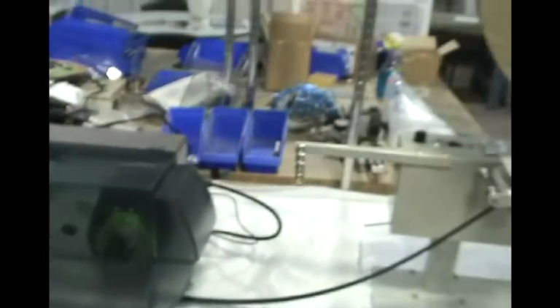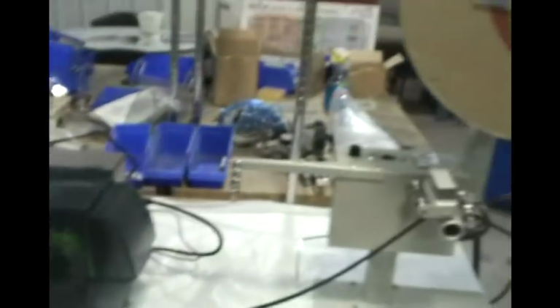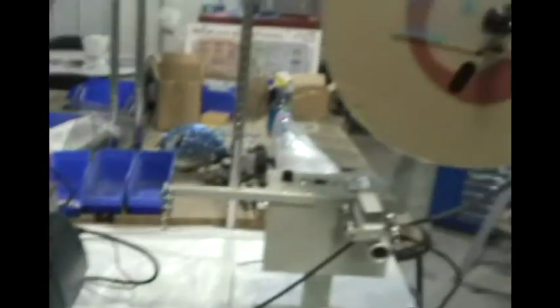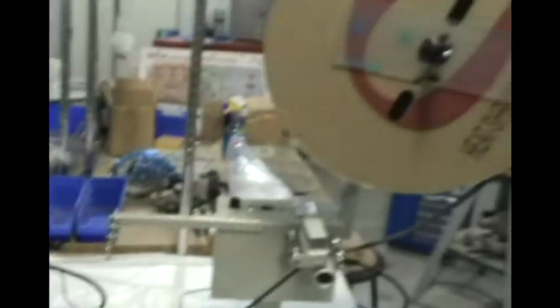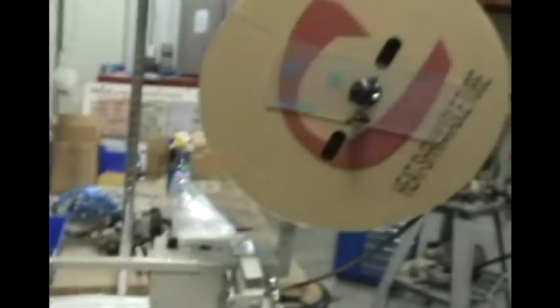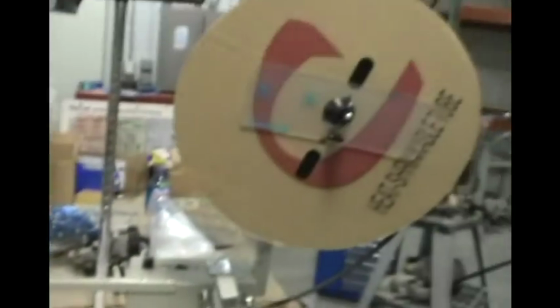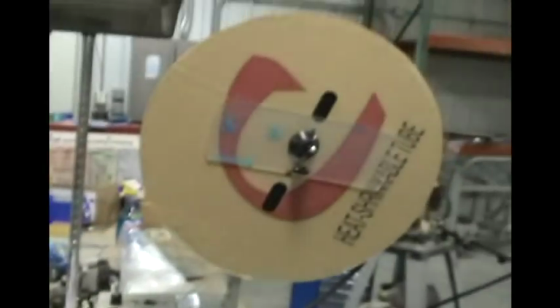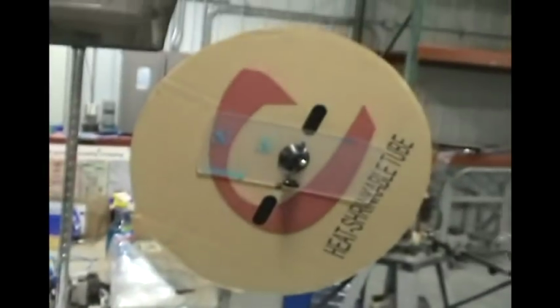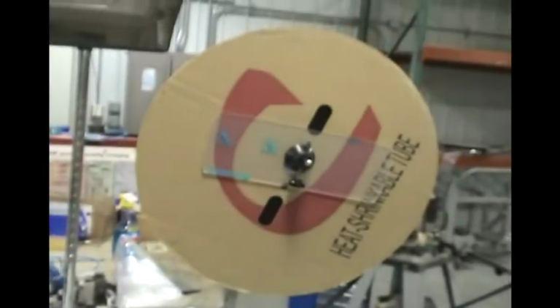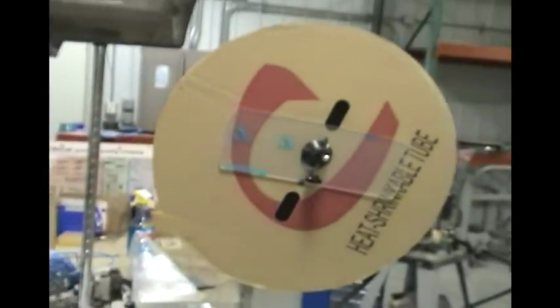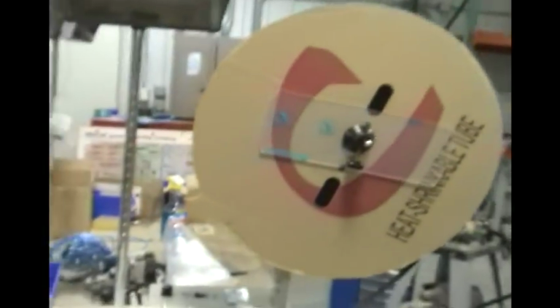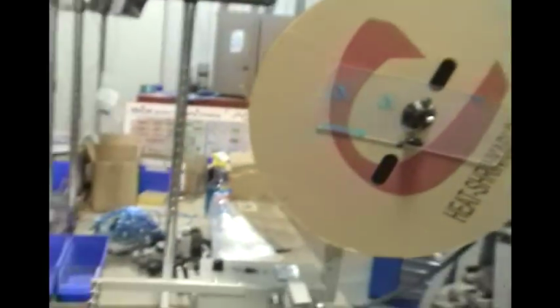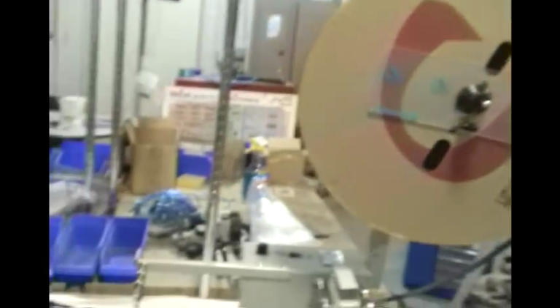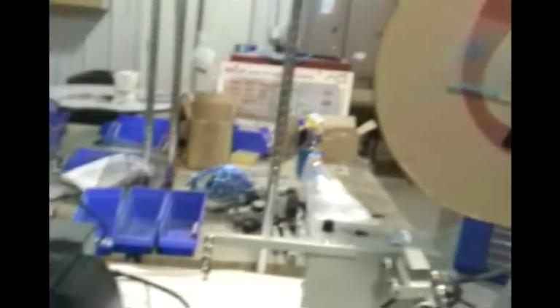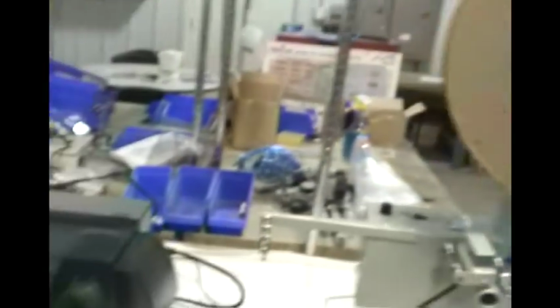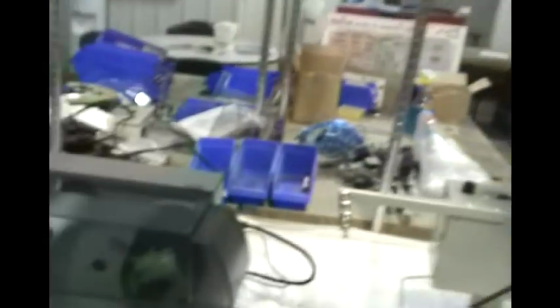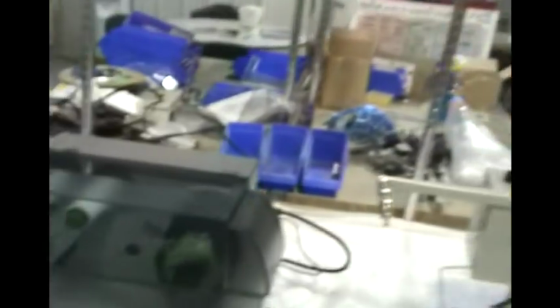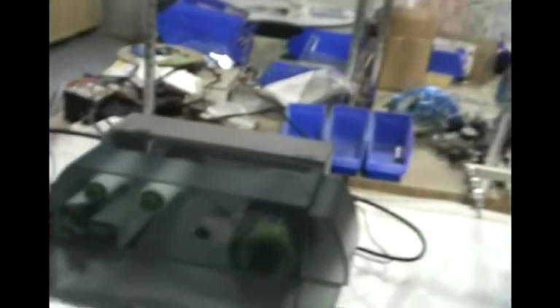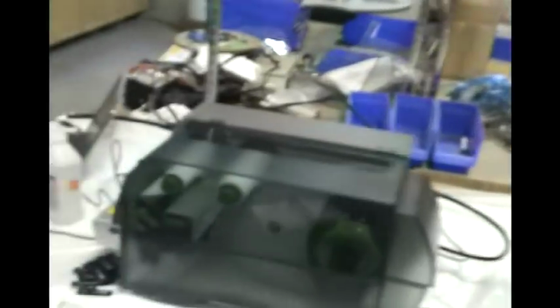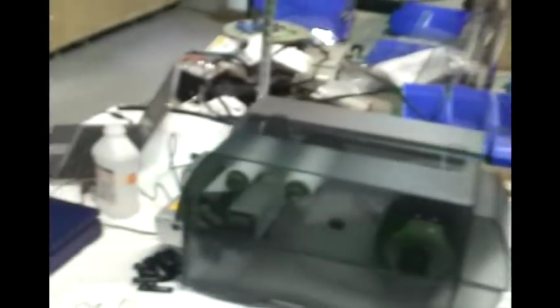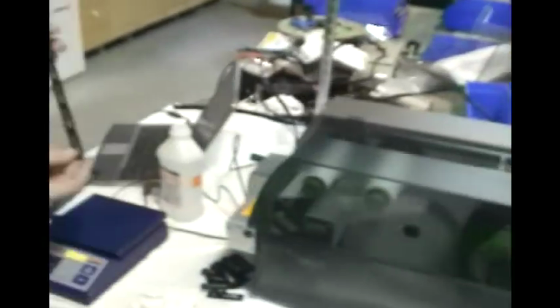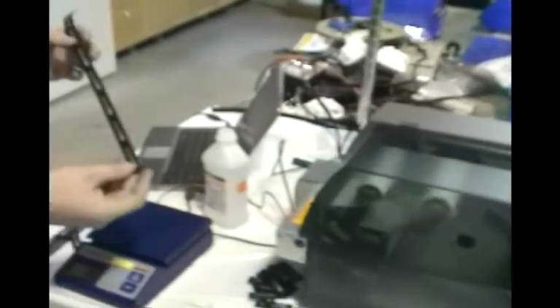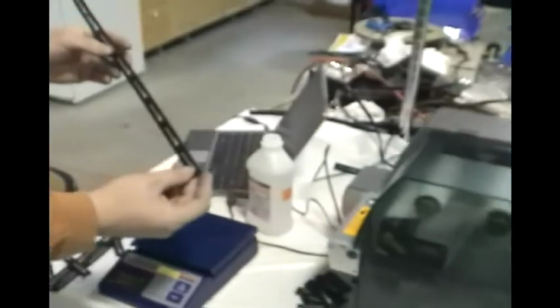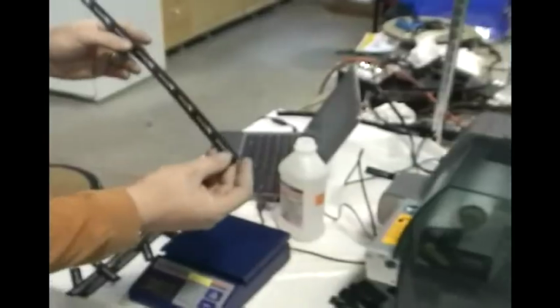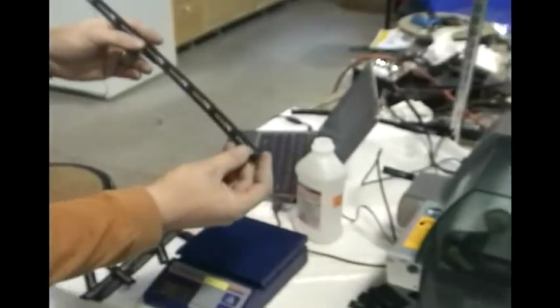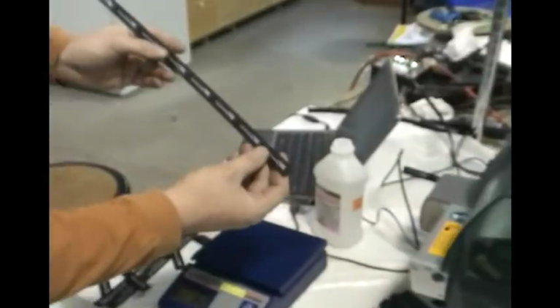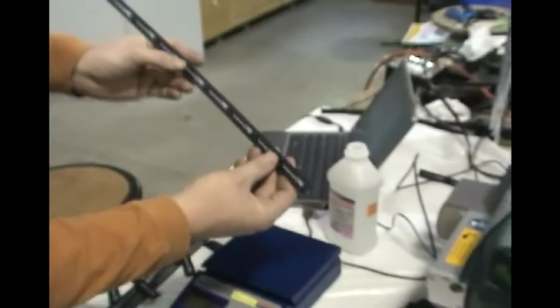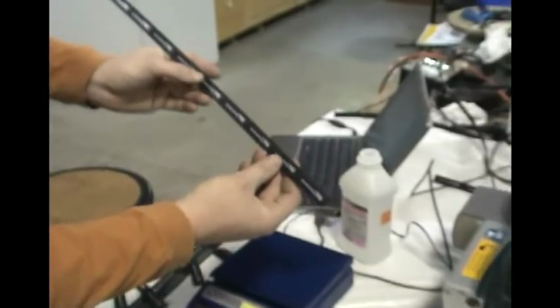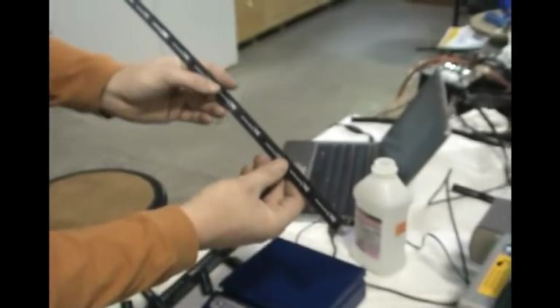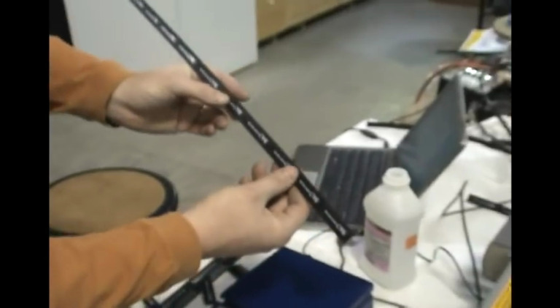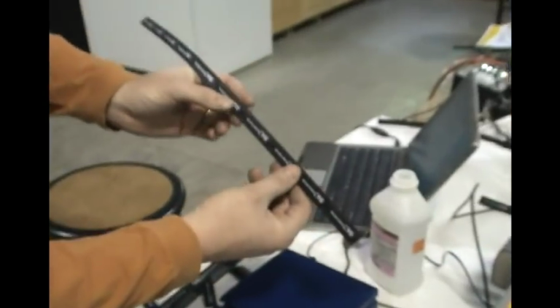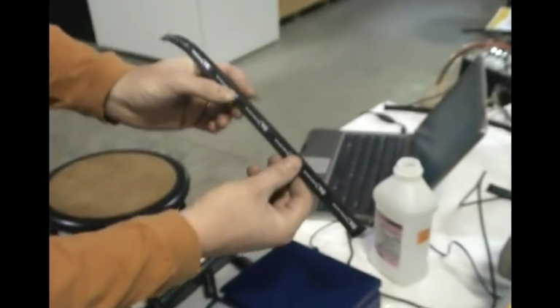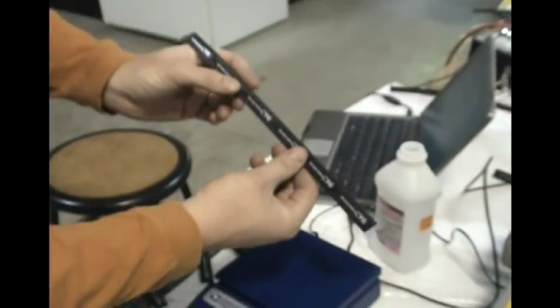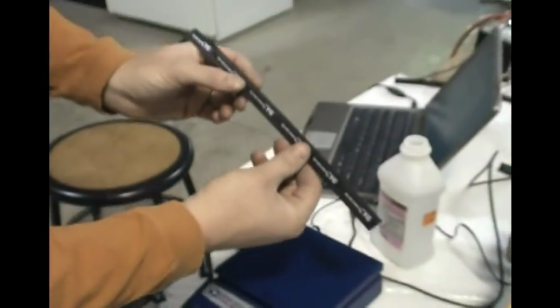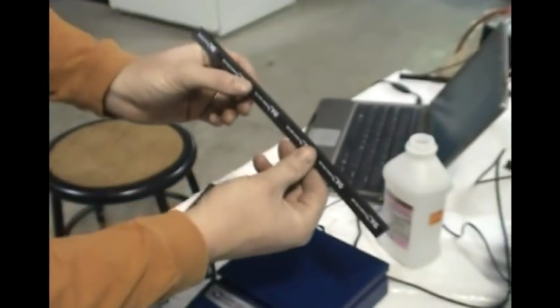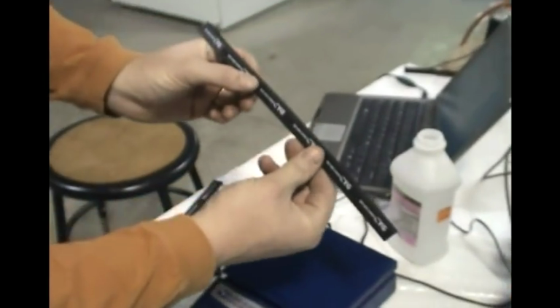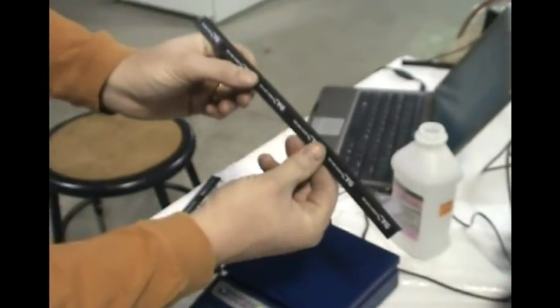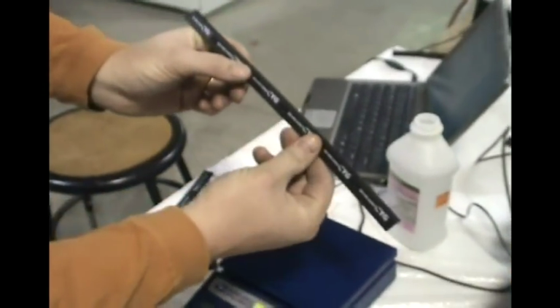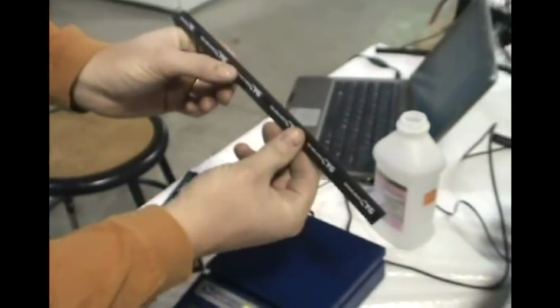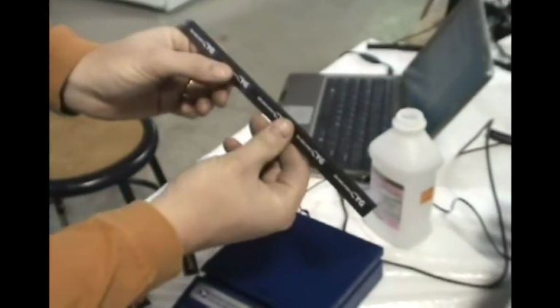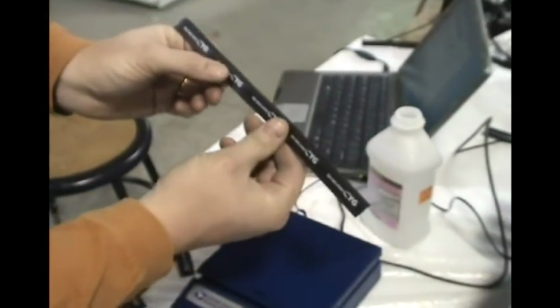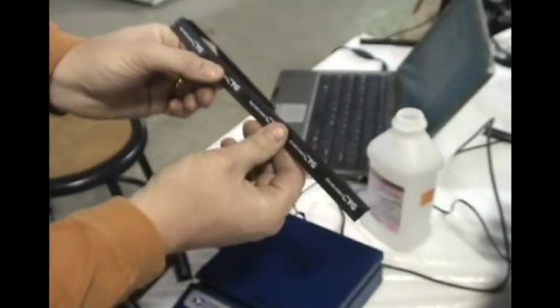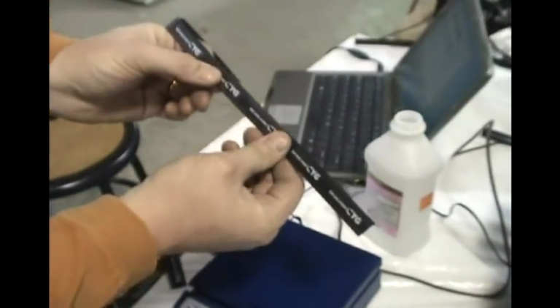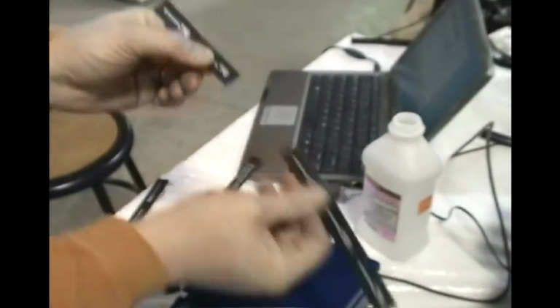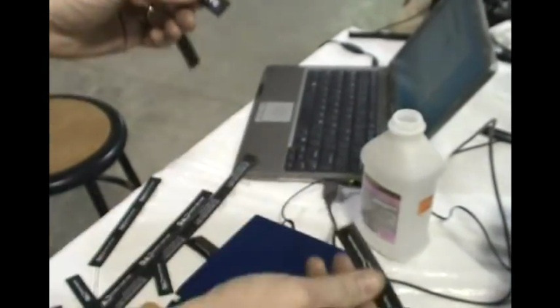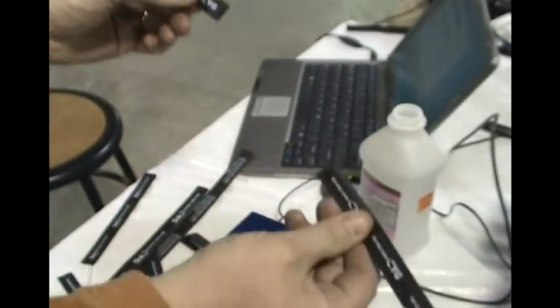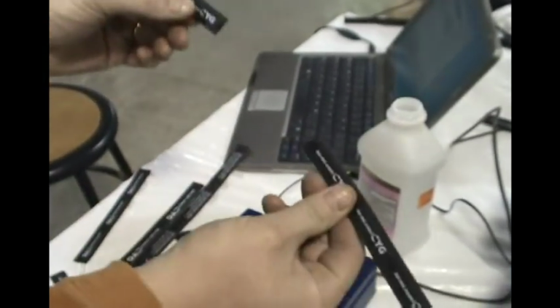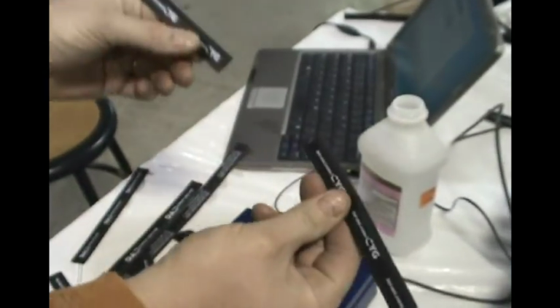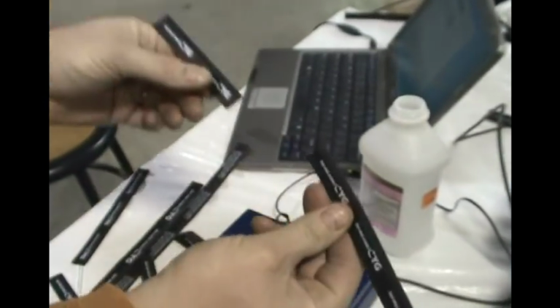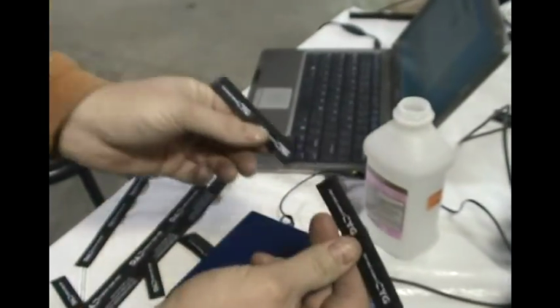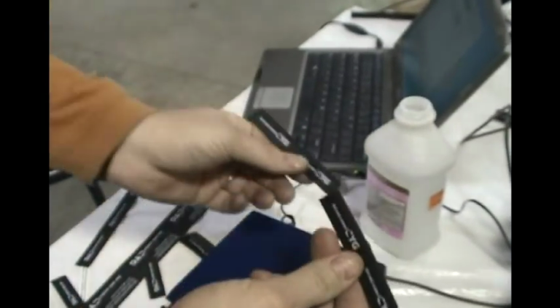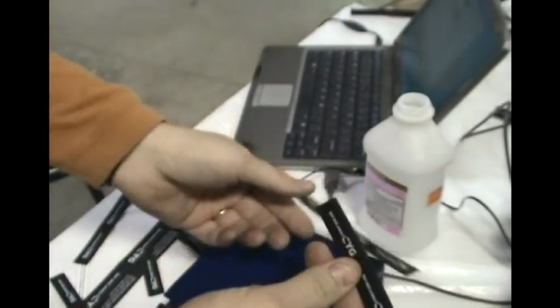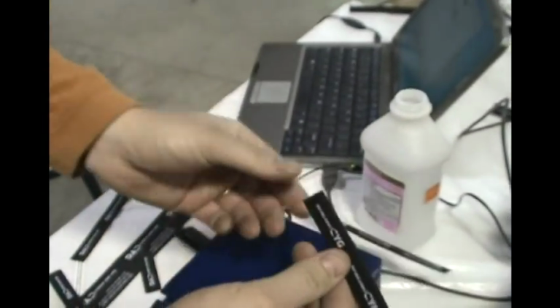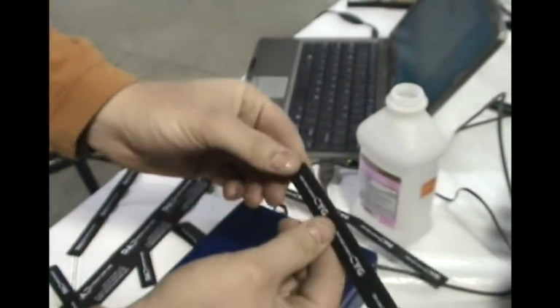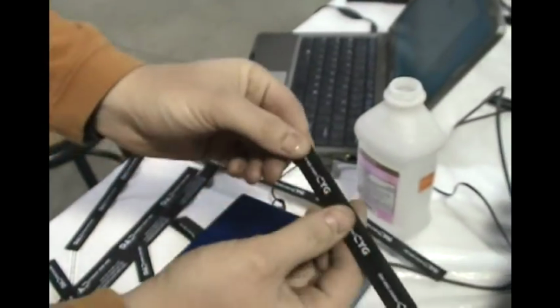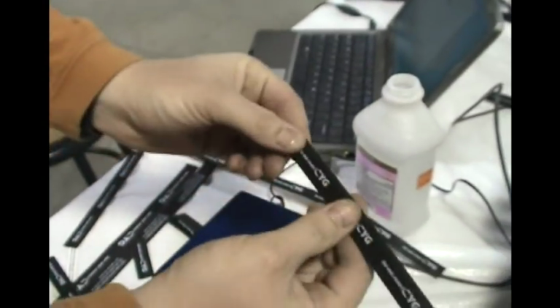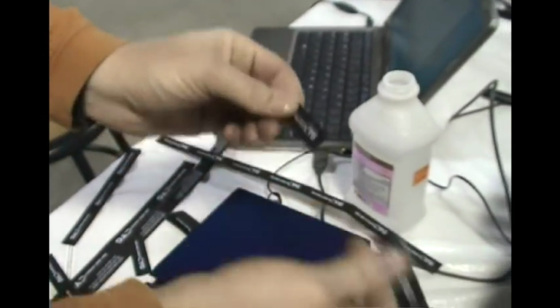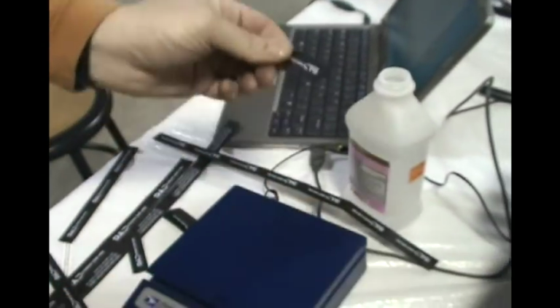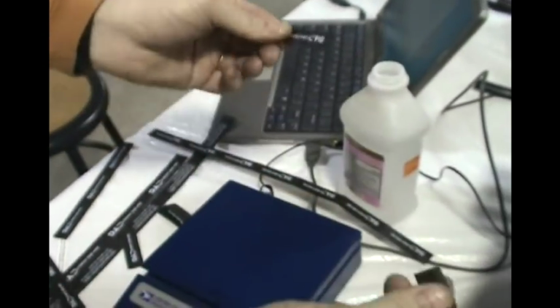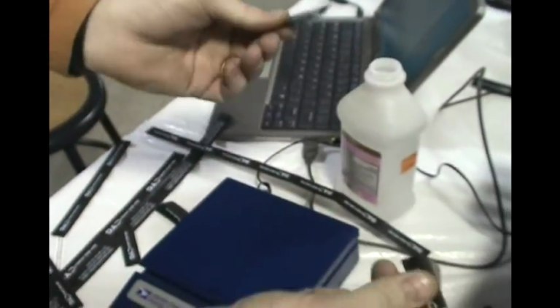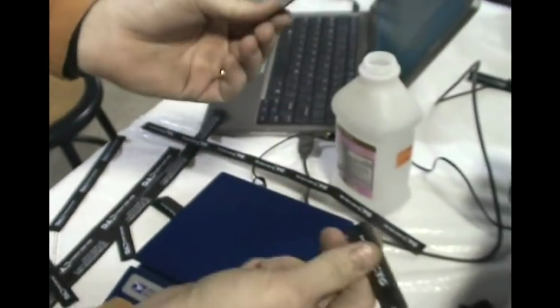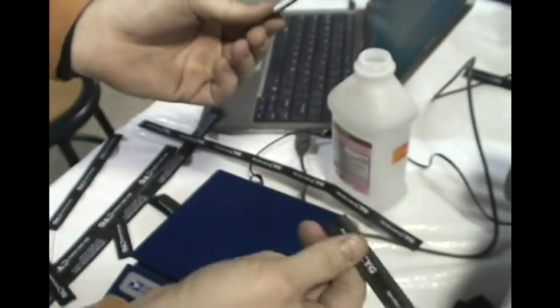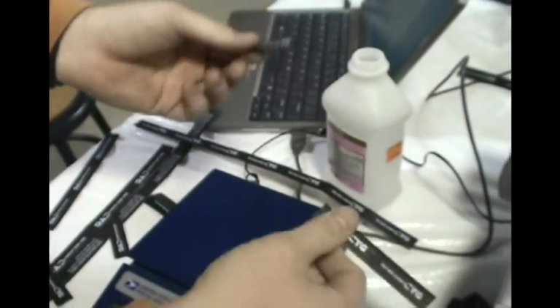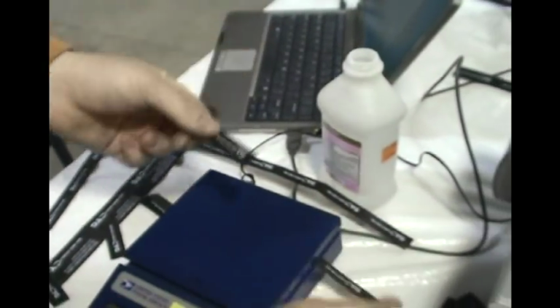The perf — why the perf is beneficial is you can take it to wherever you want to go and pull the part apart.